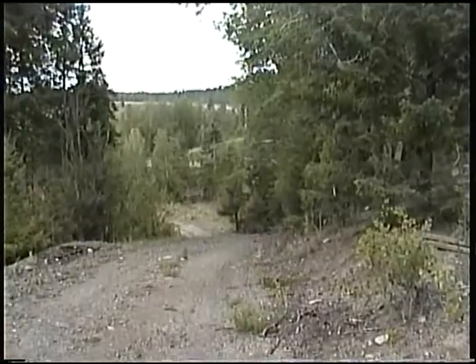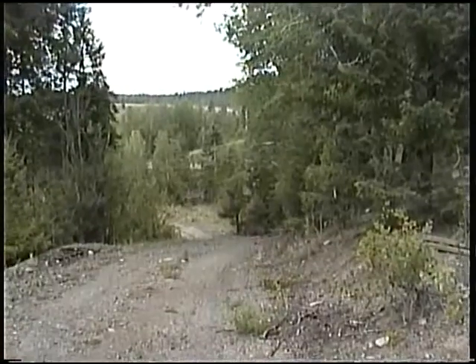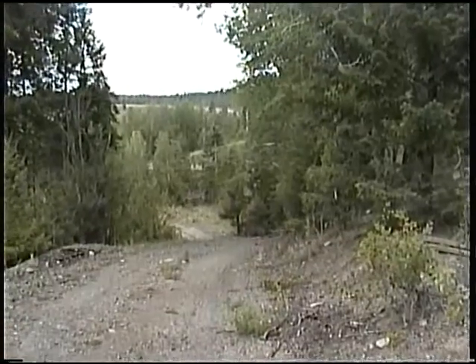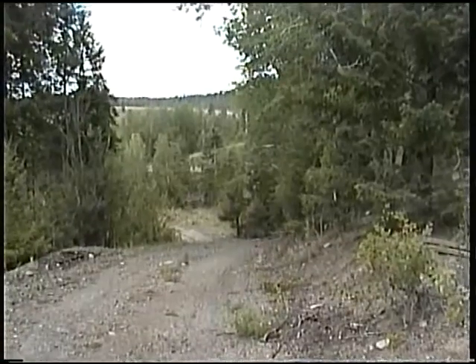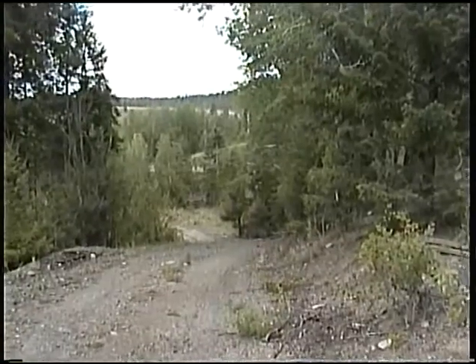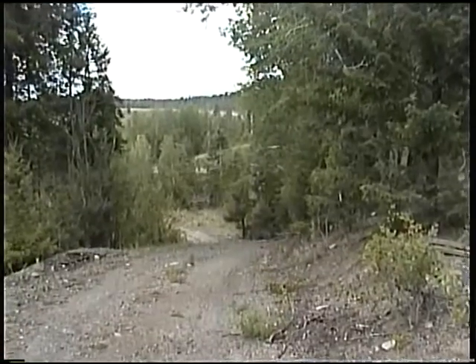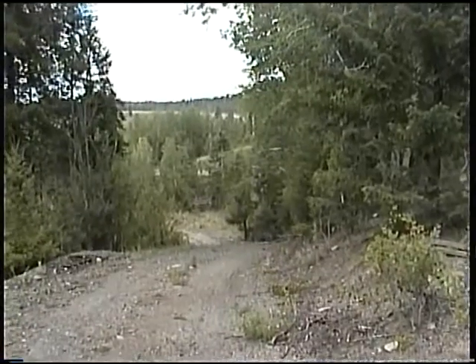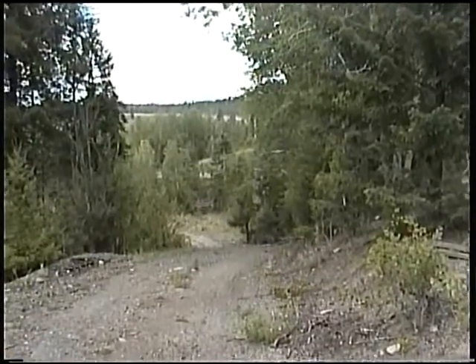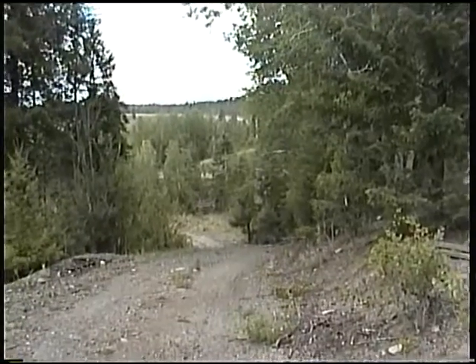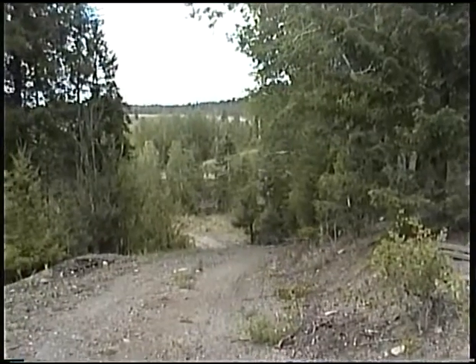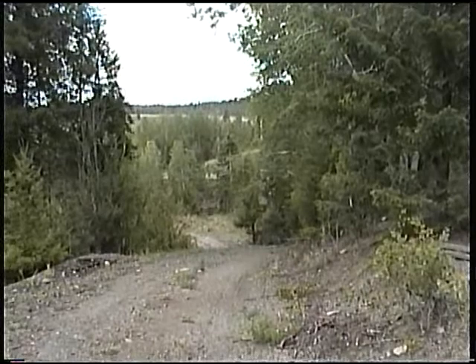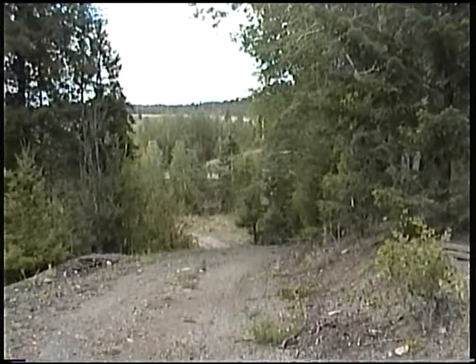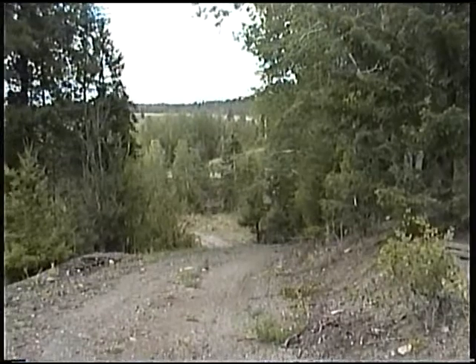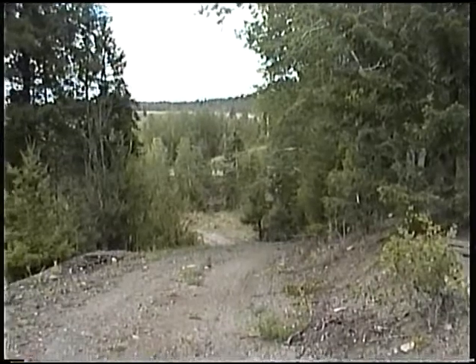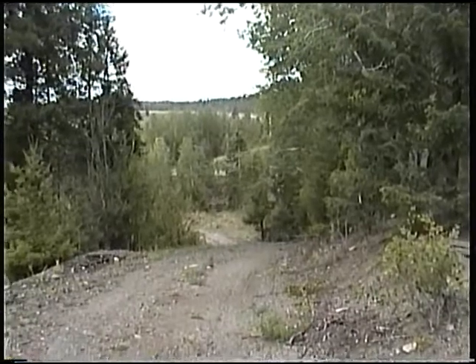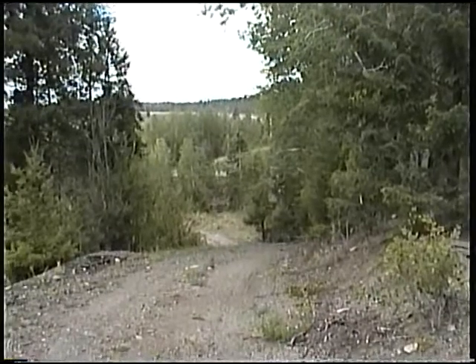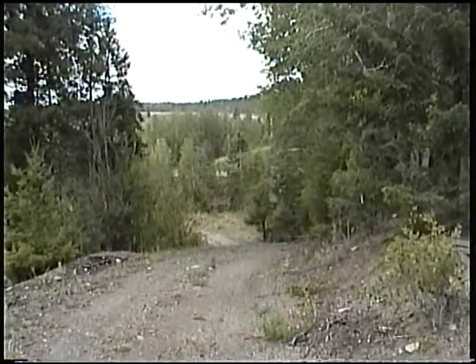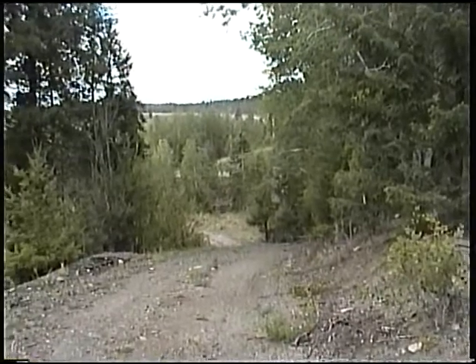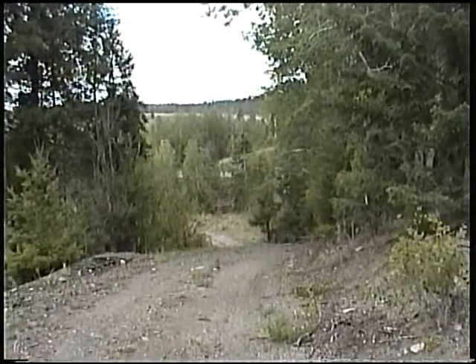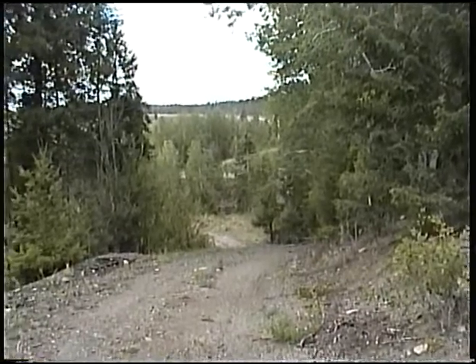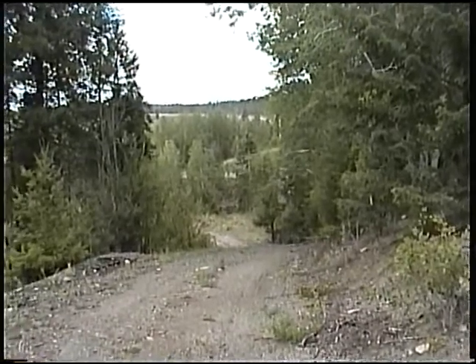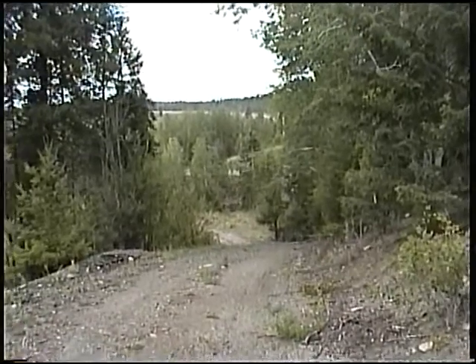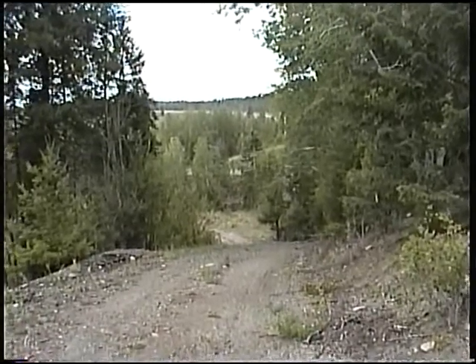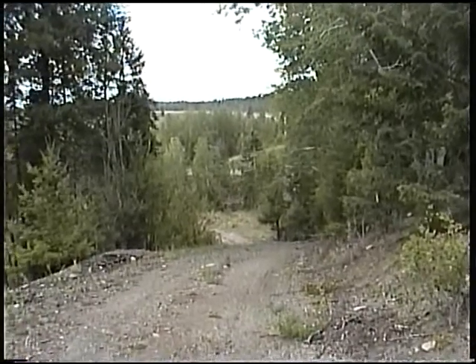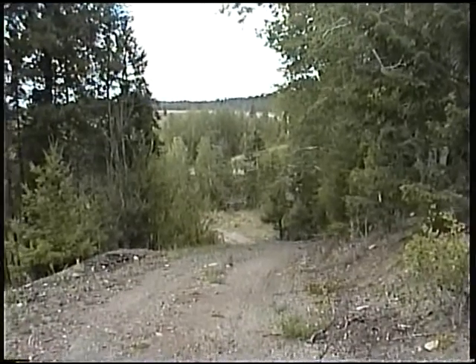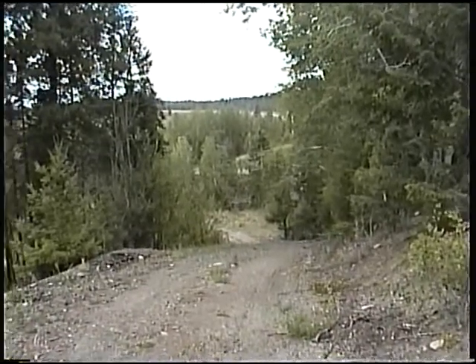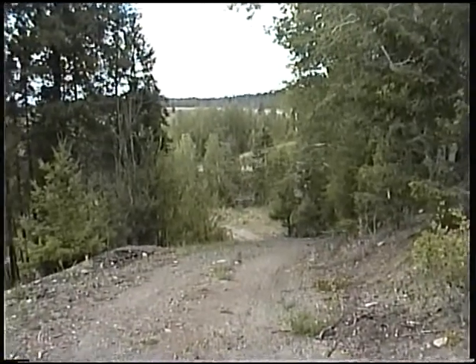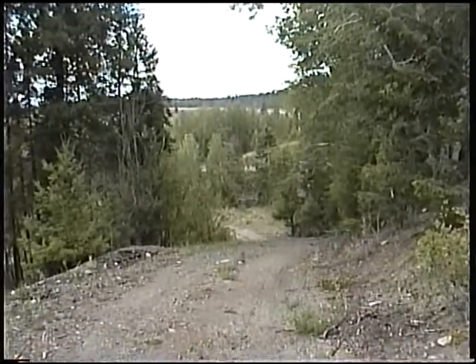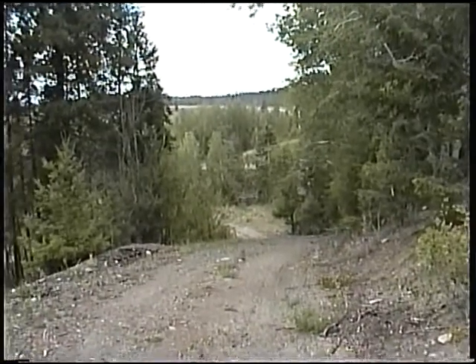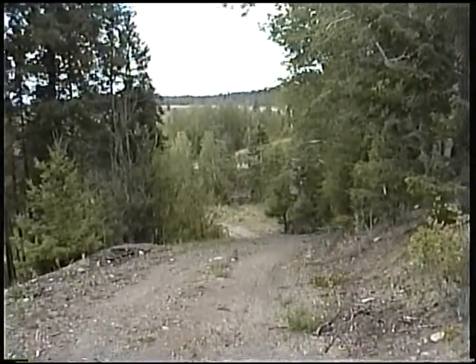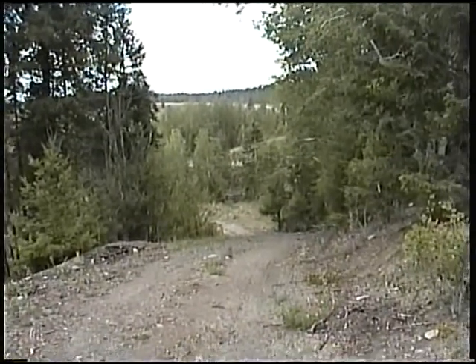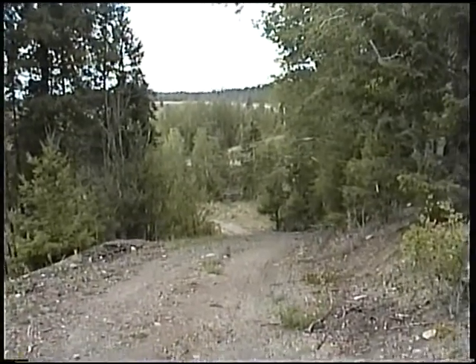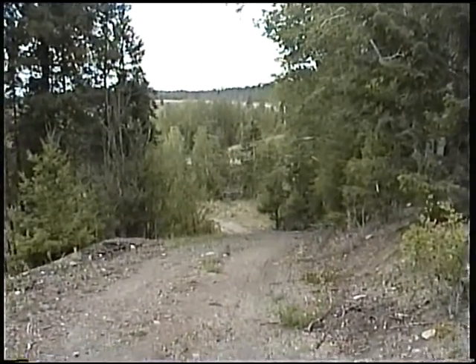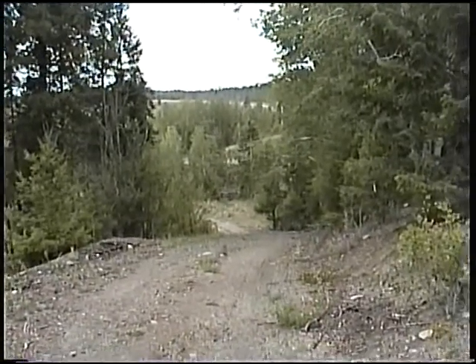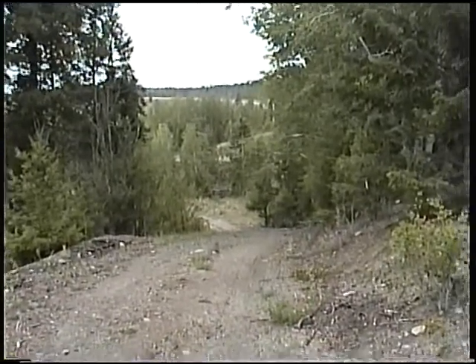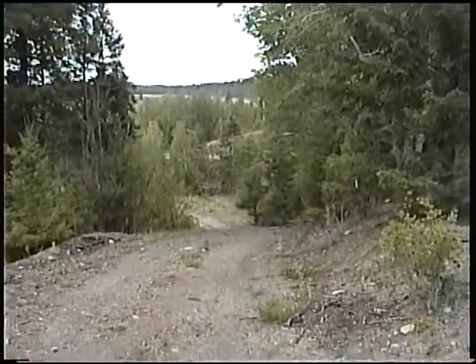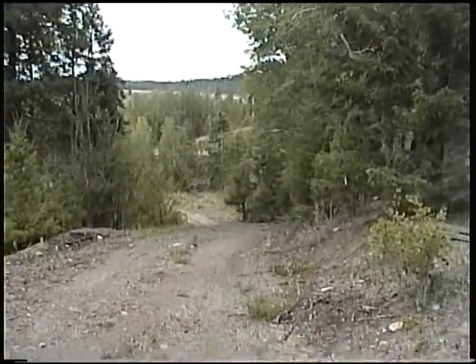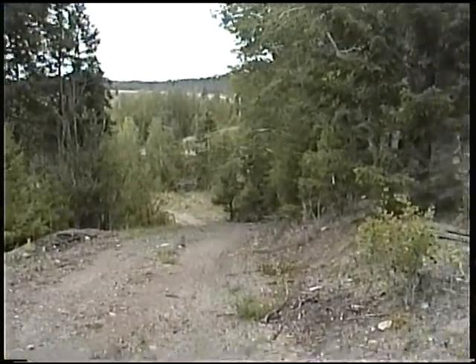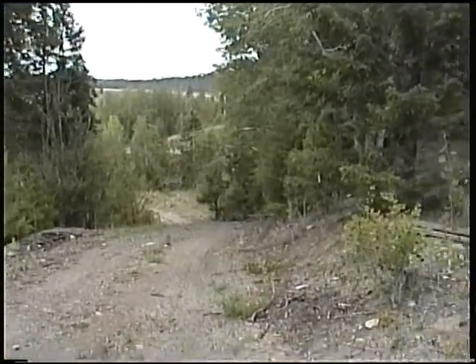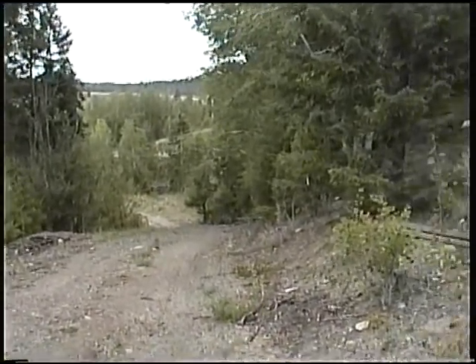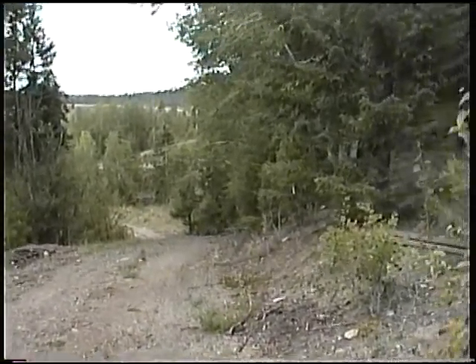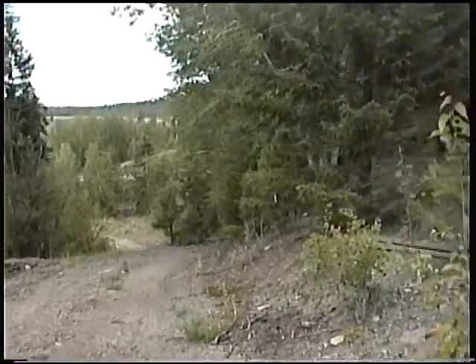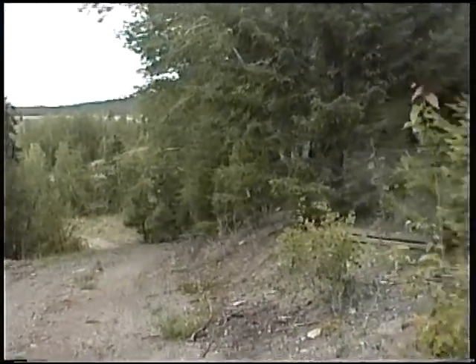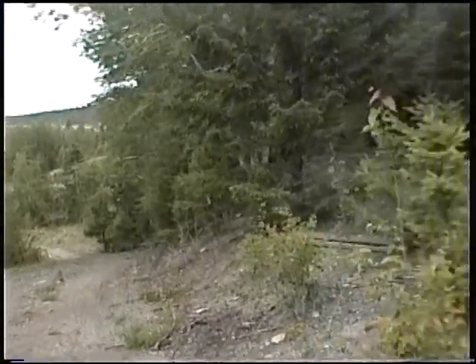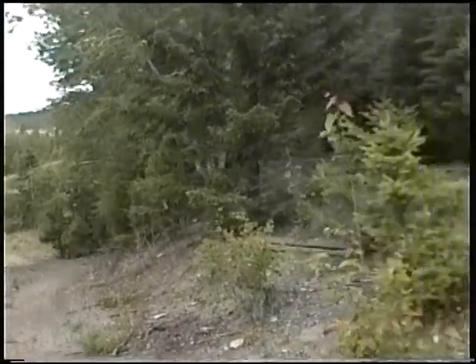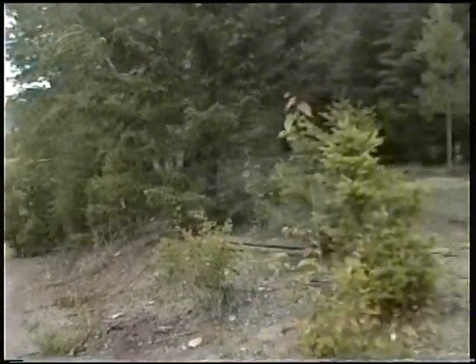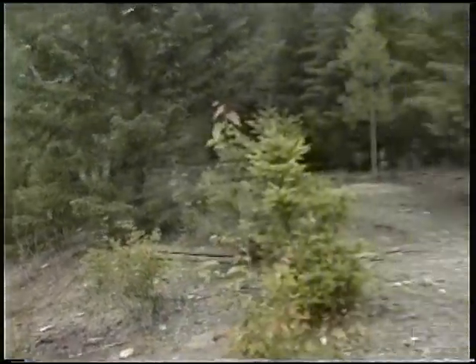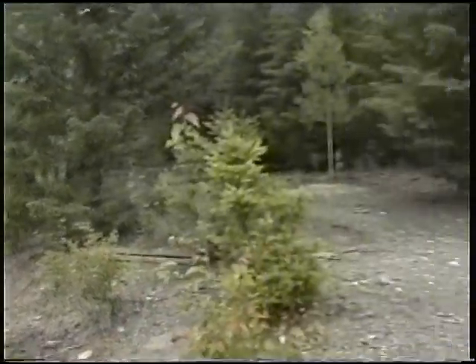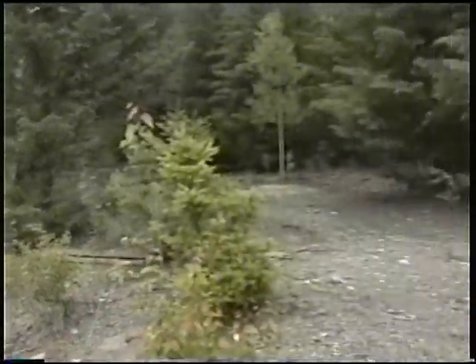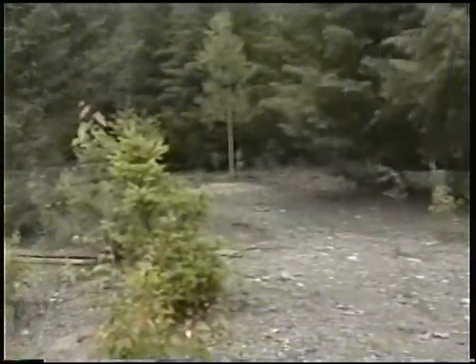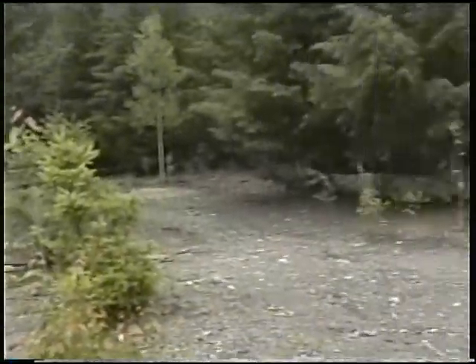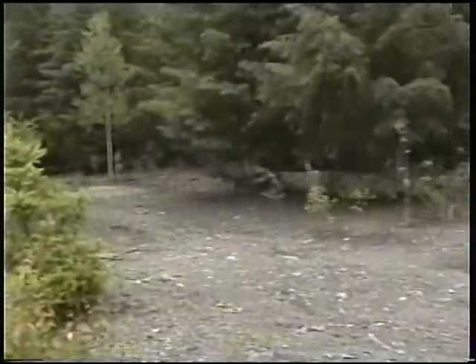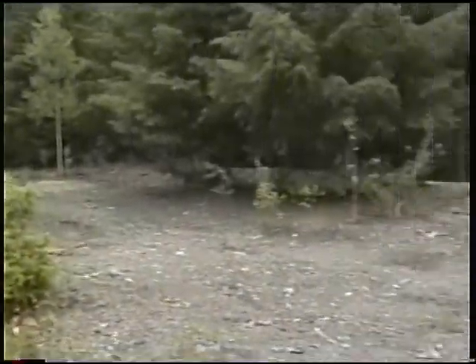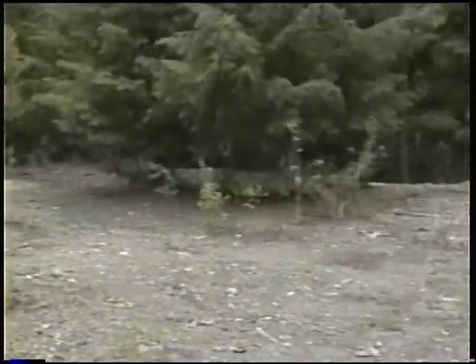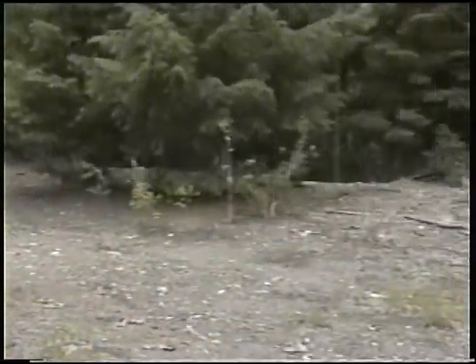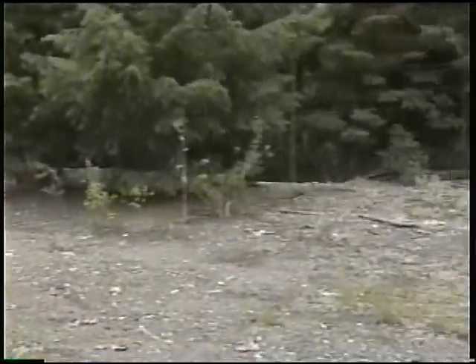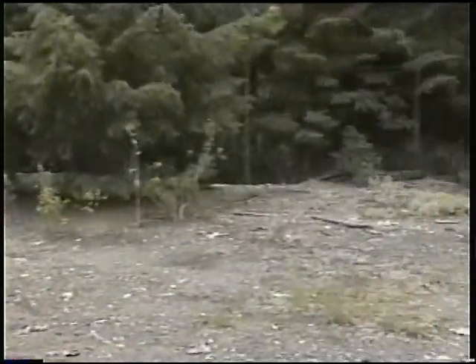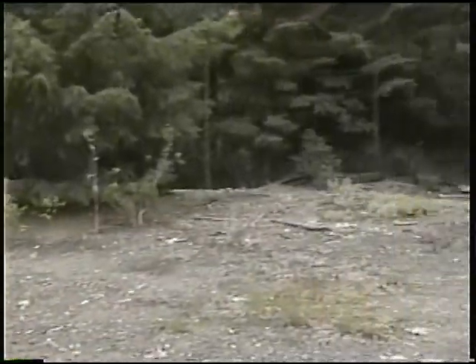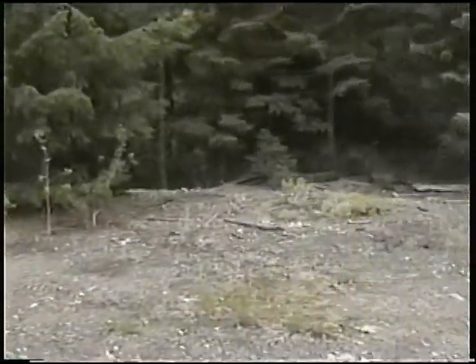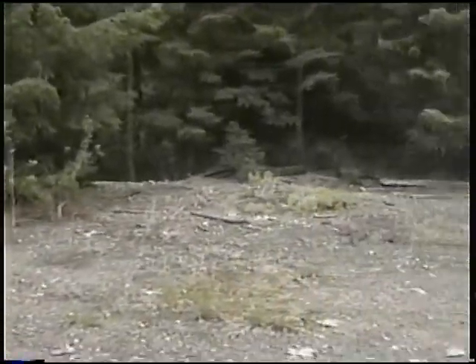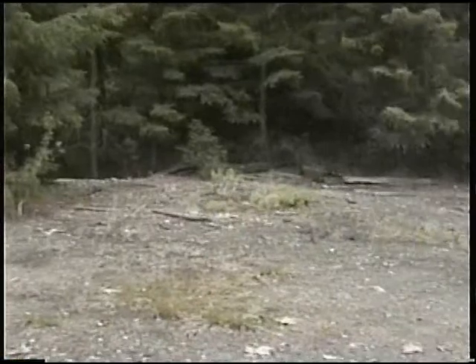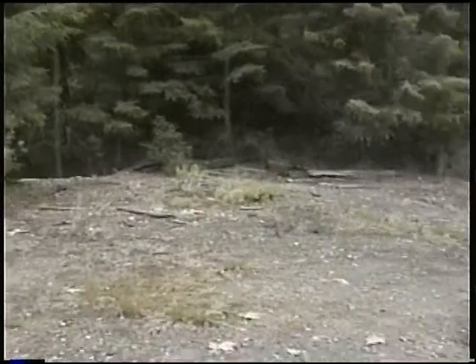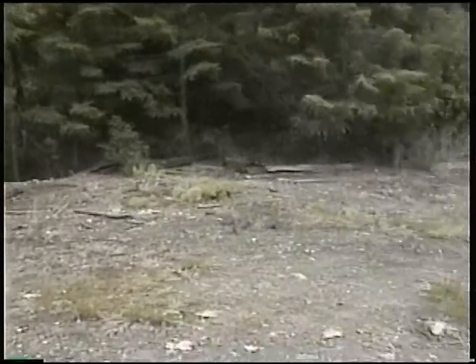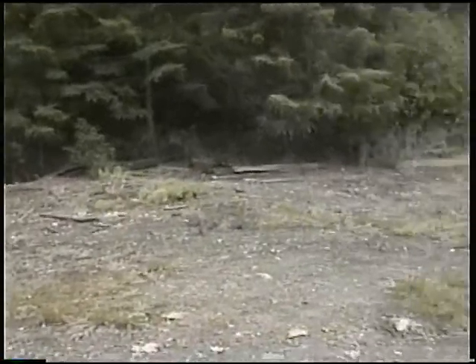This is a road up from the main road down below, up to where the maintenance sheds were, which are right here.